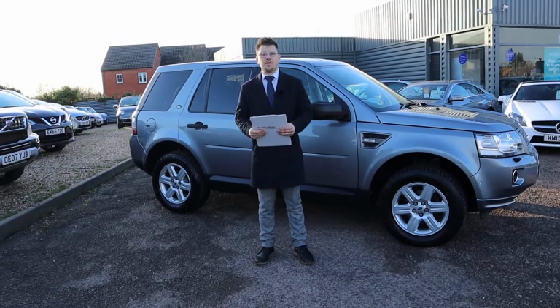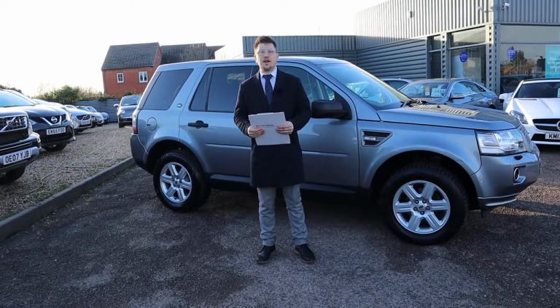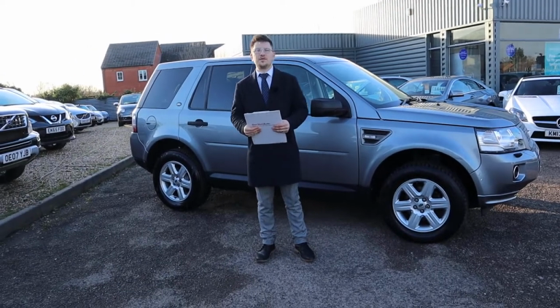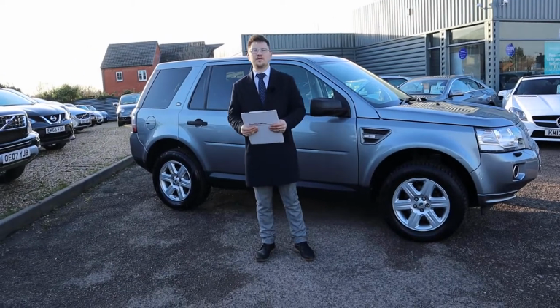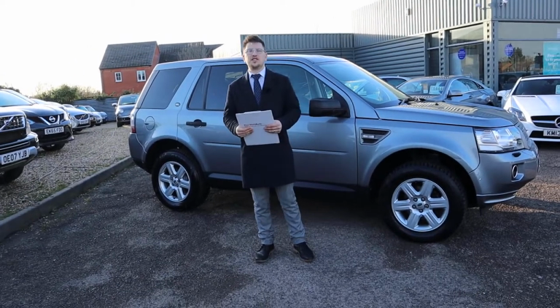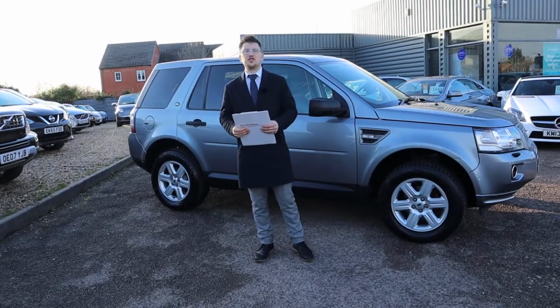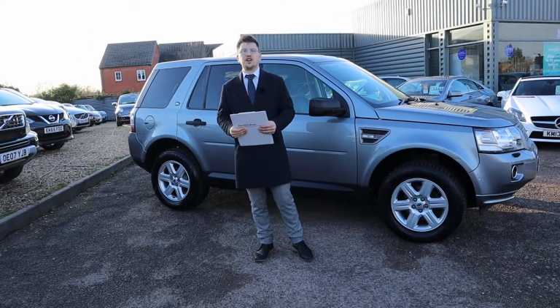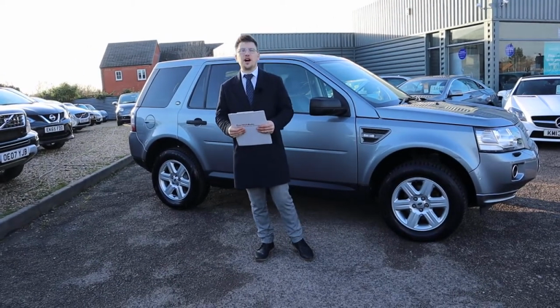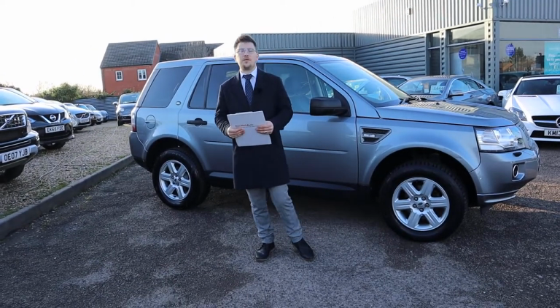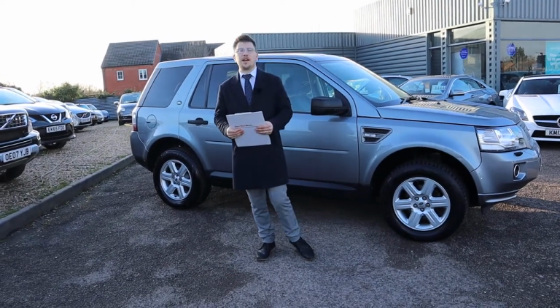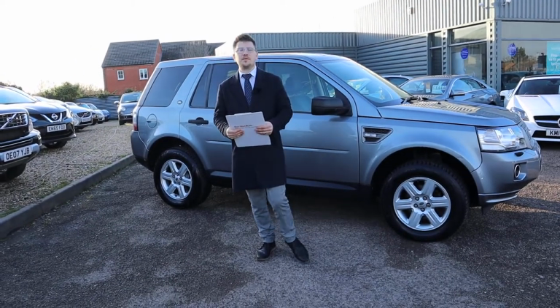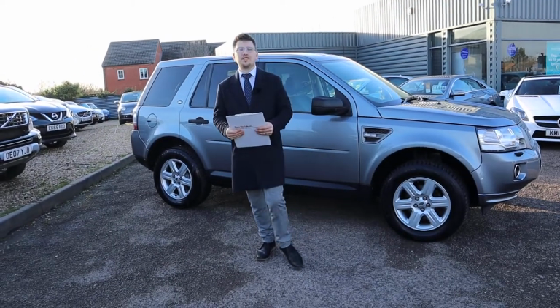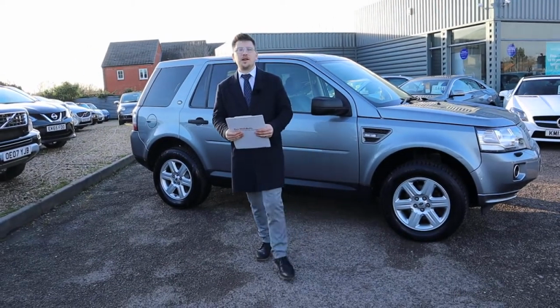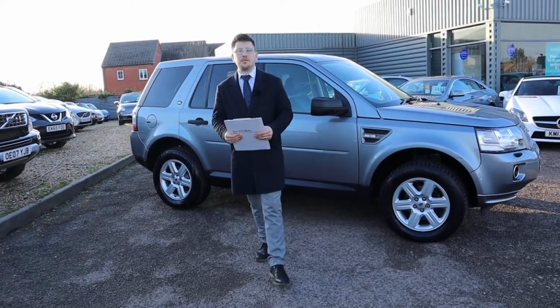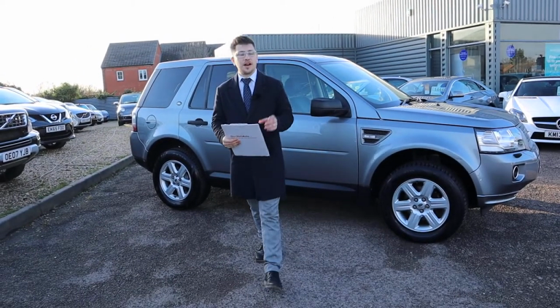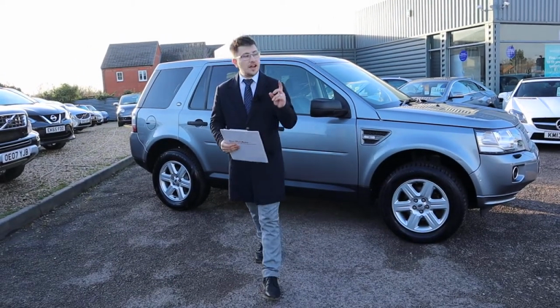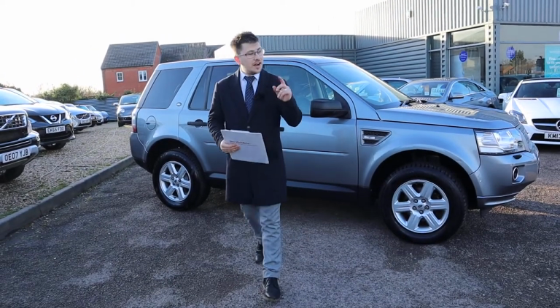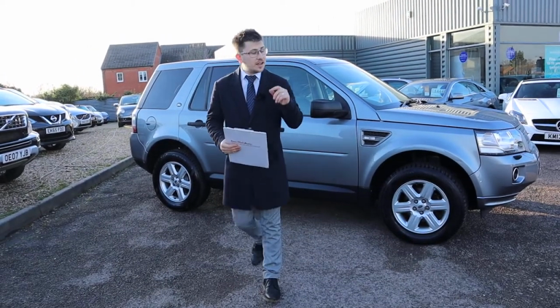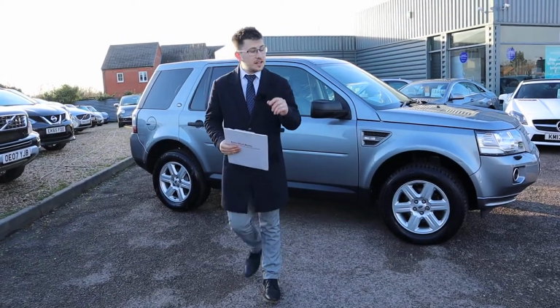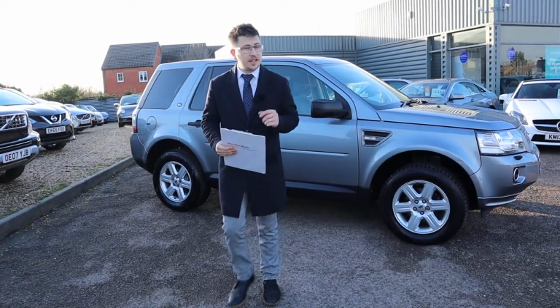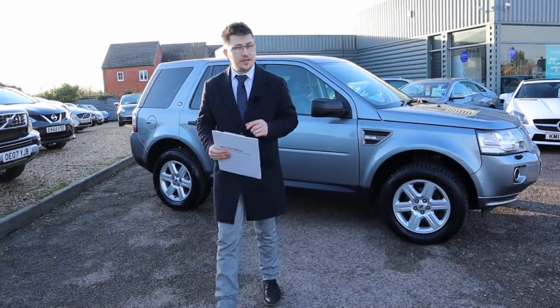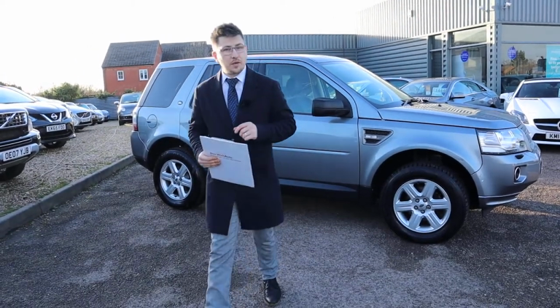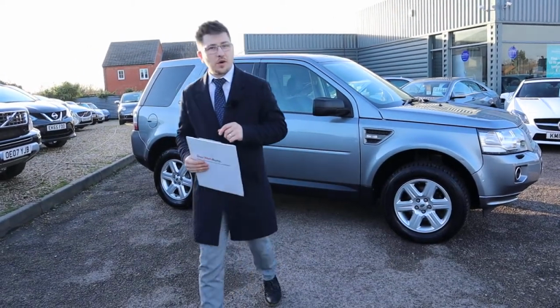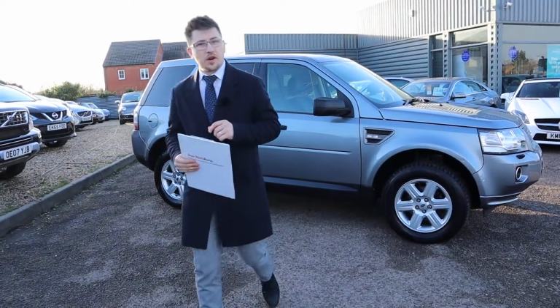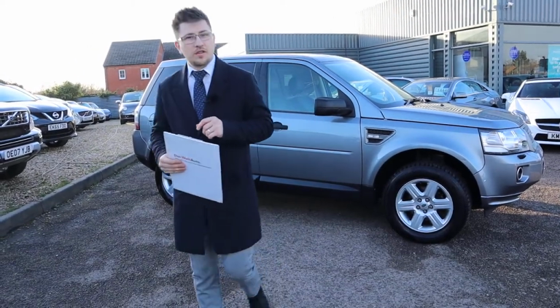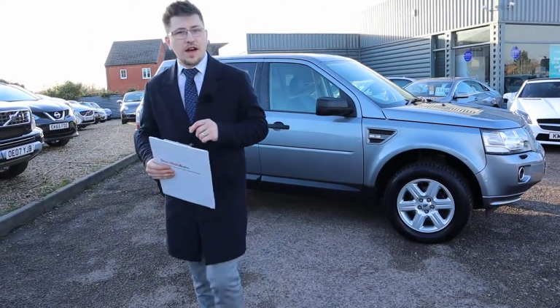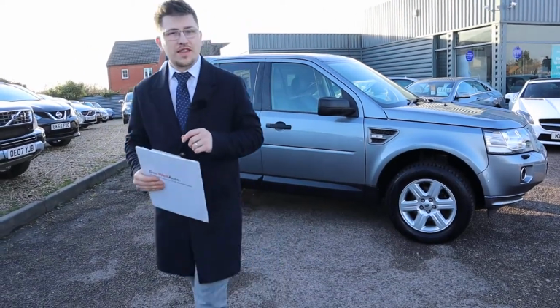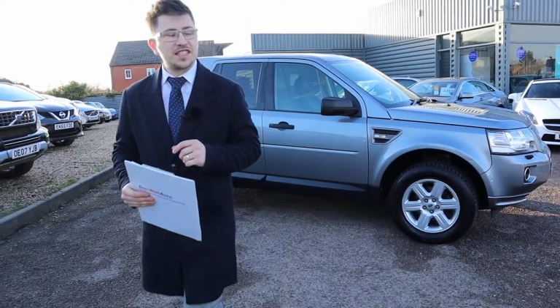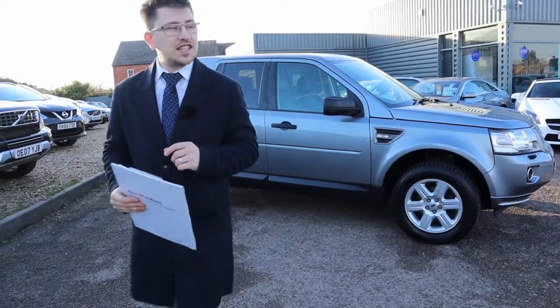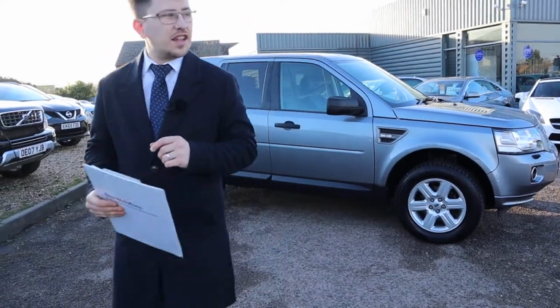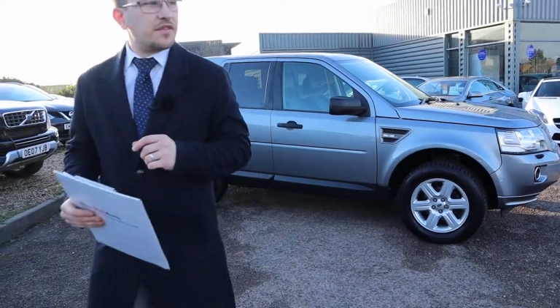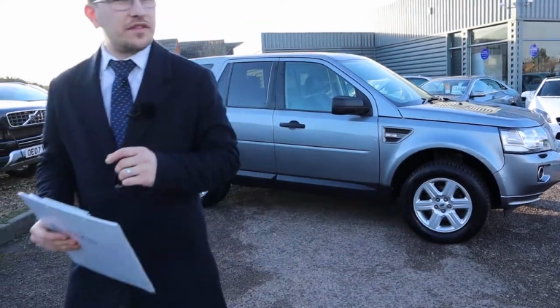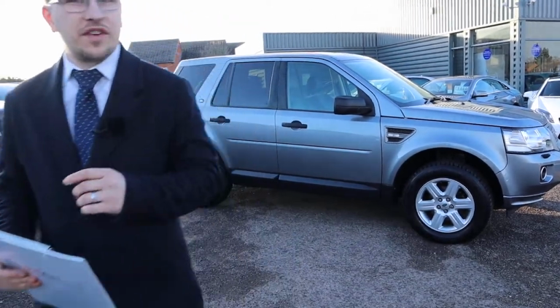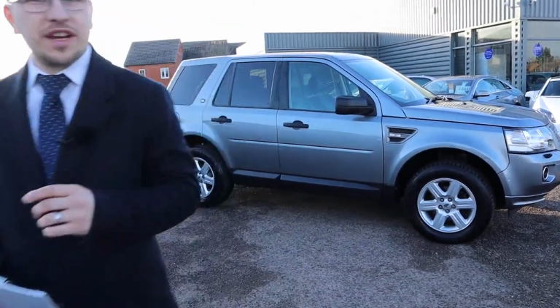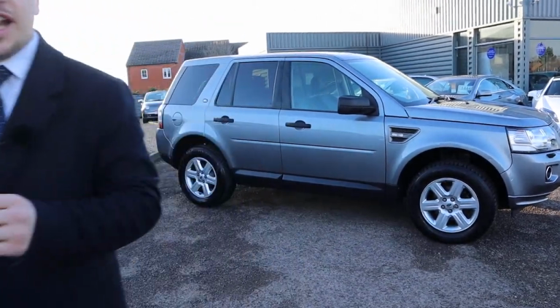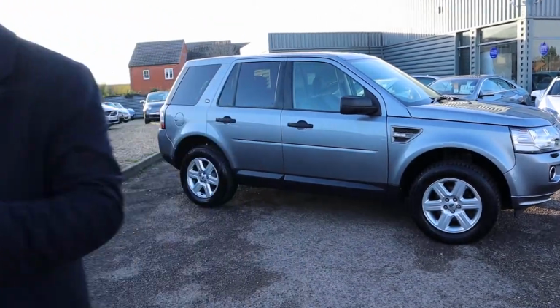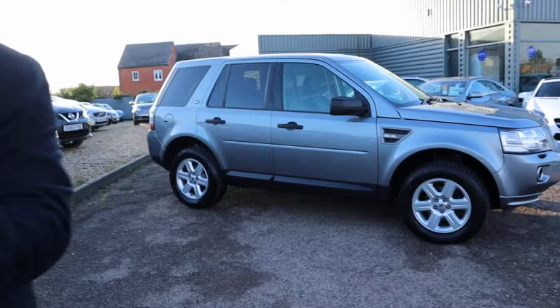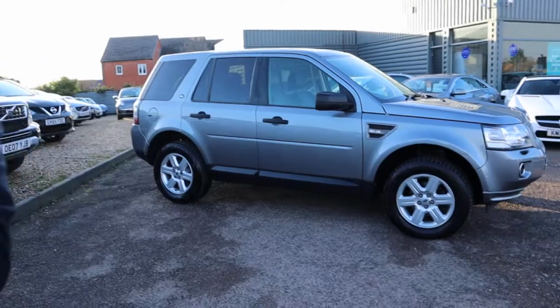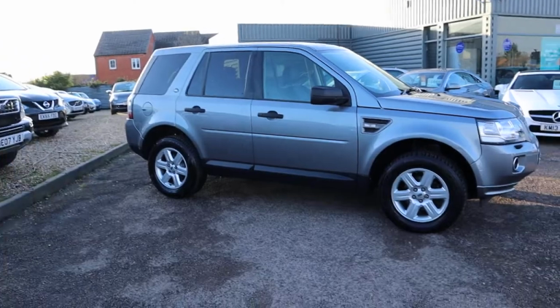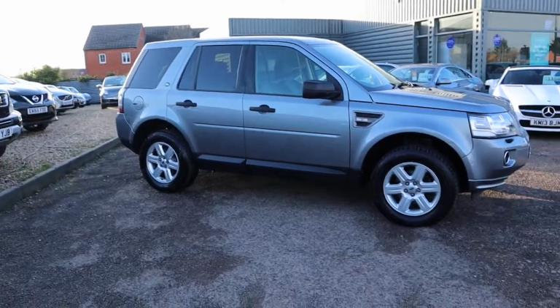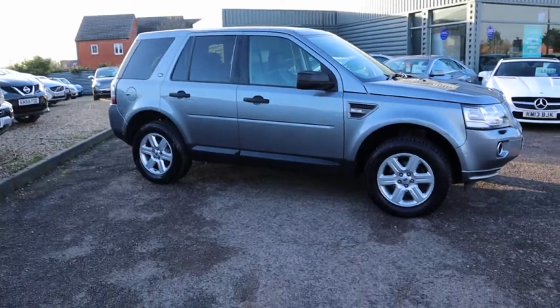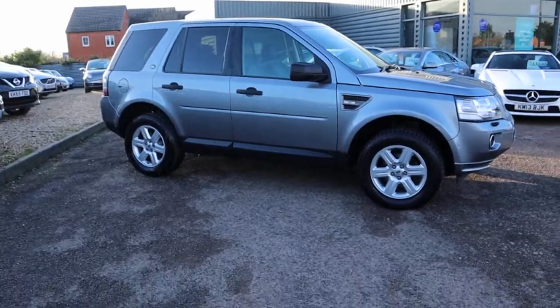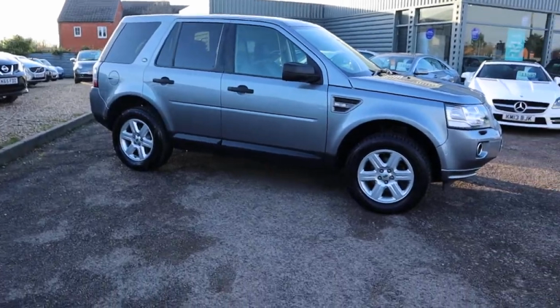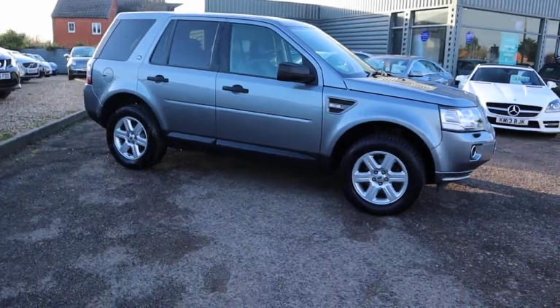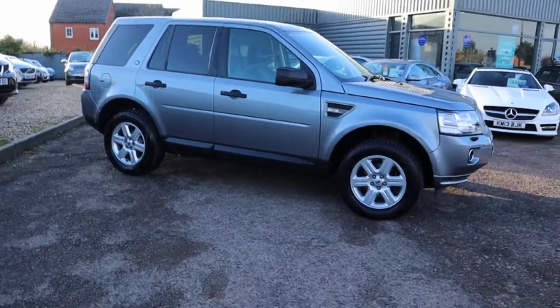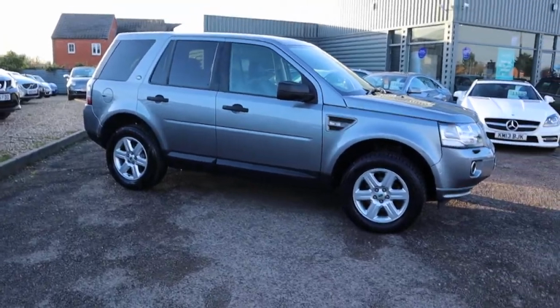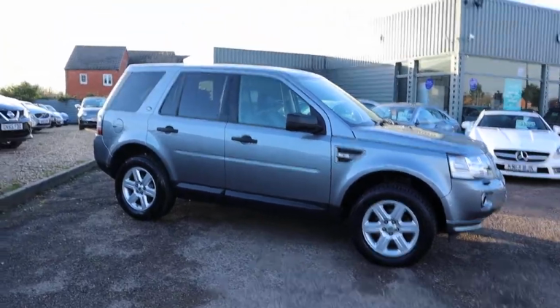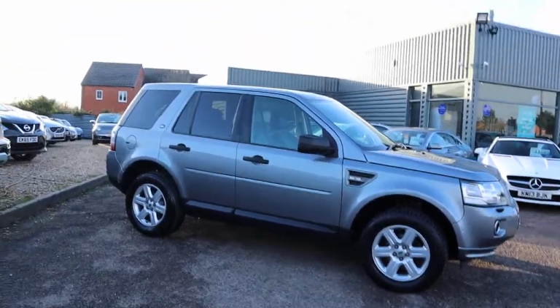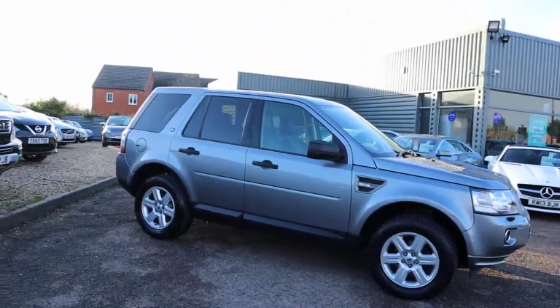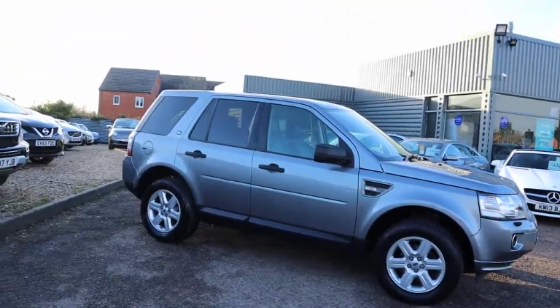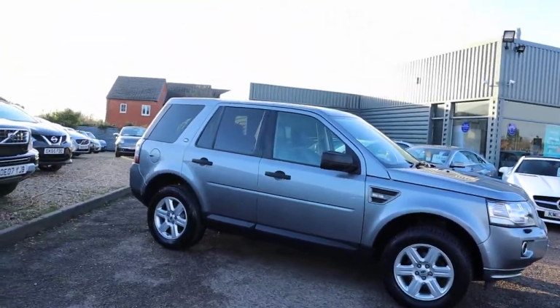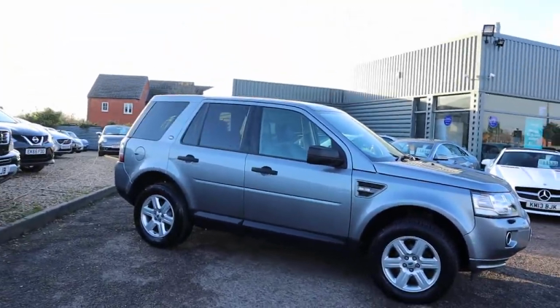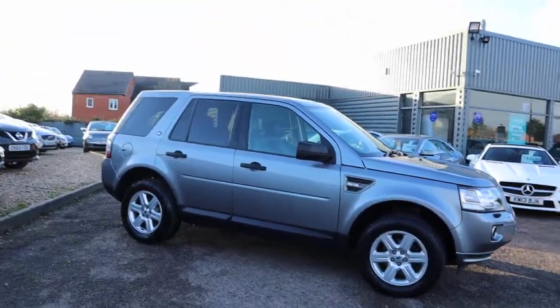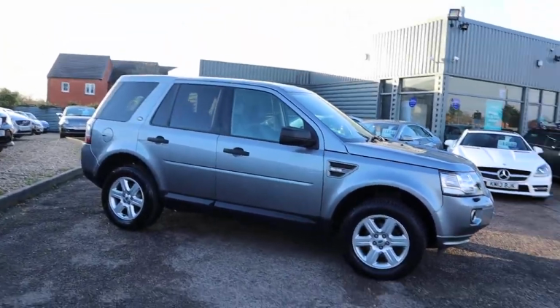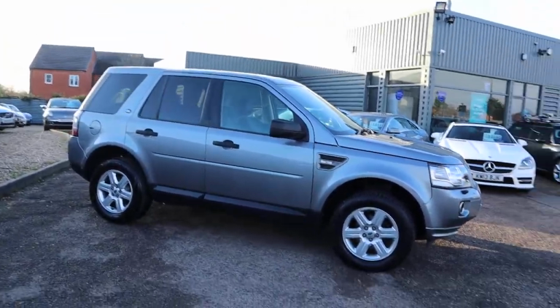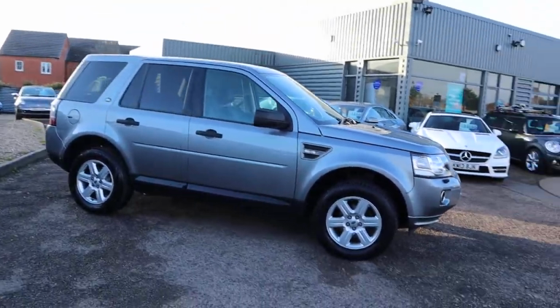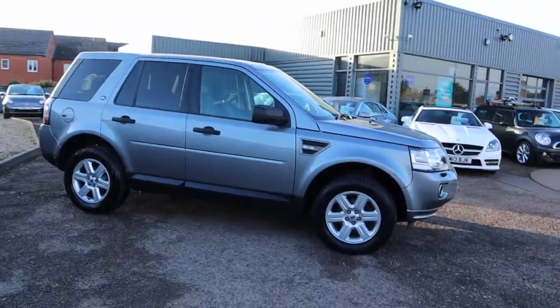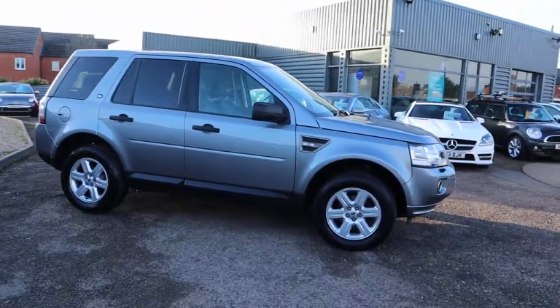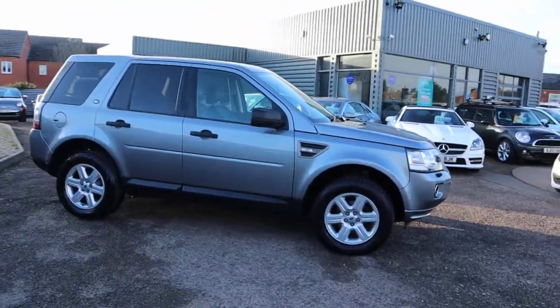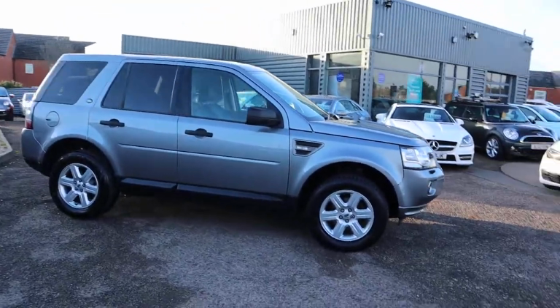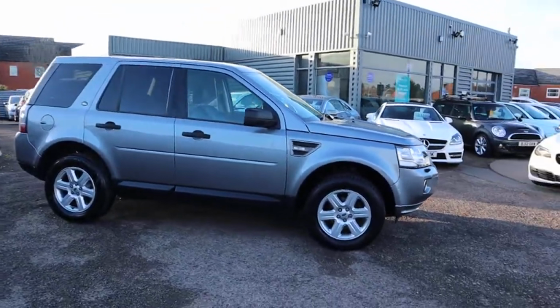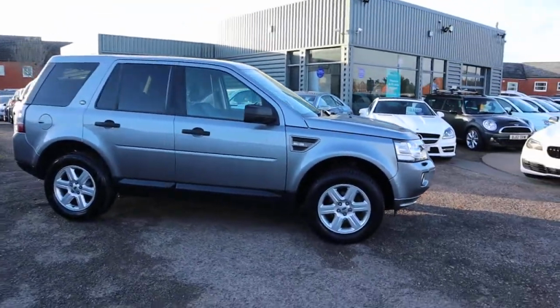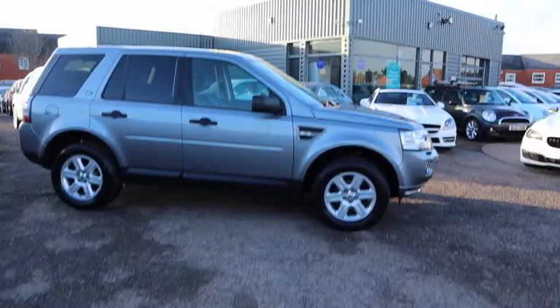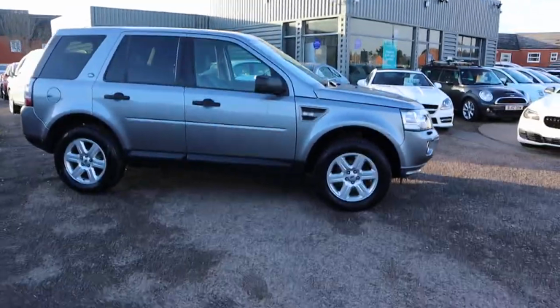Welcome to Country Car, my name's Tom. I'm going to give you a walk around this lovely Freelander, show you a few of the features and the general condition of it.